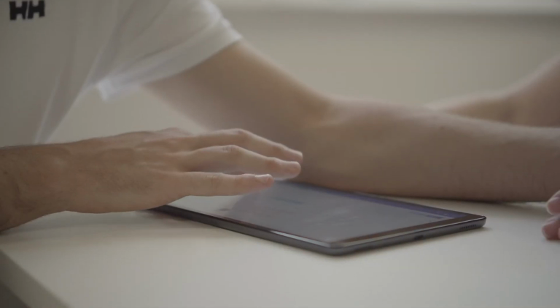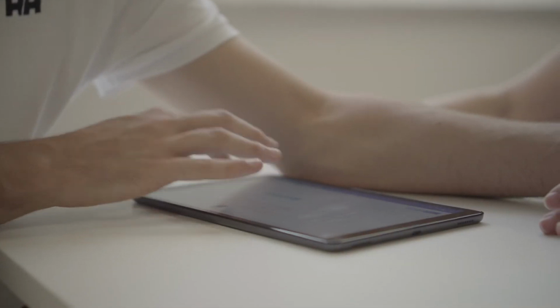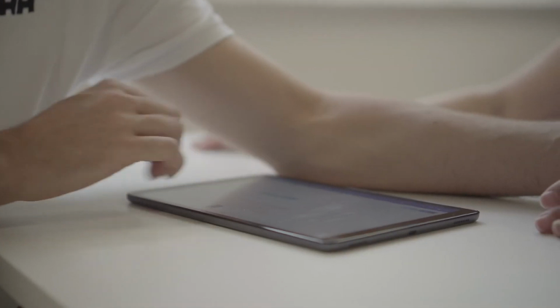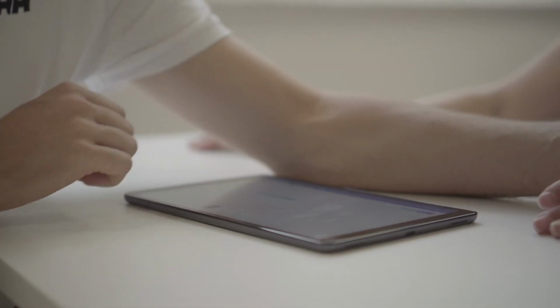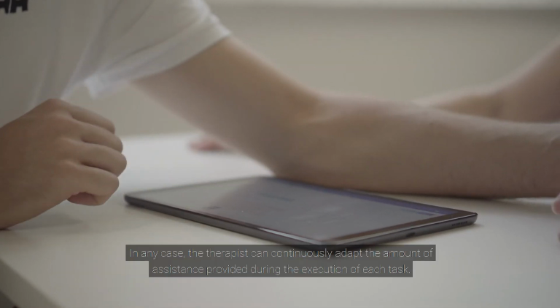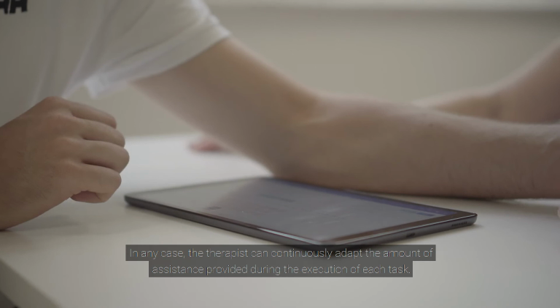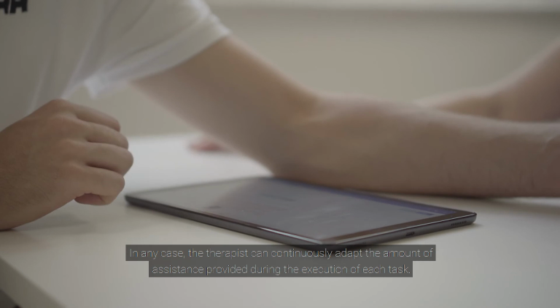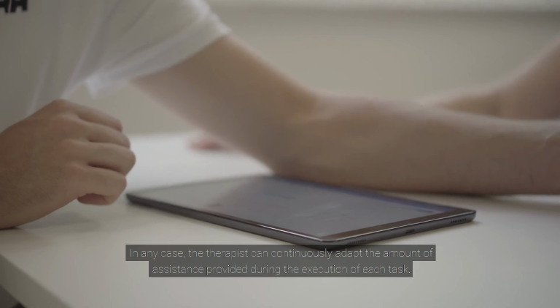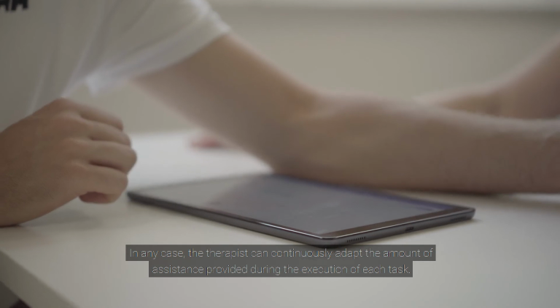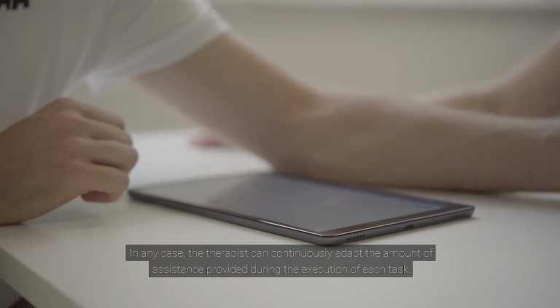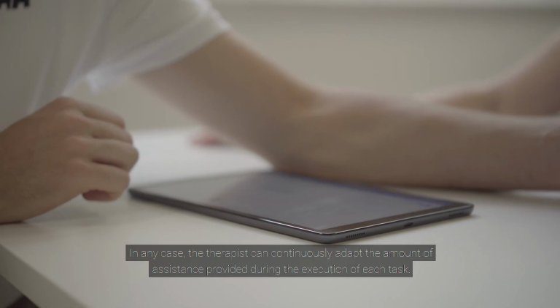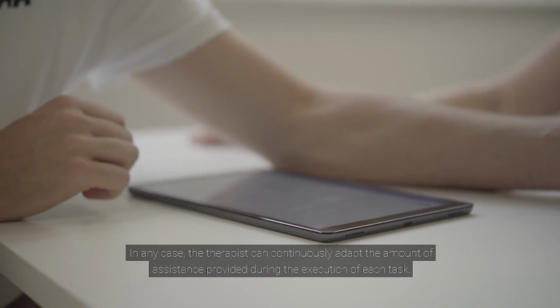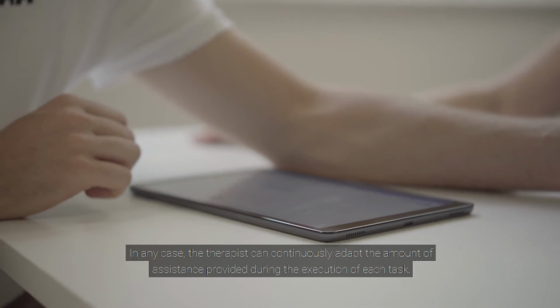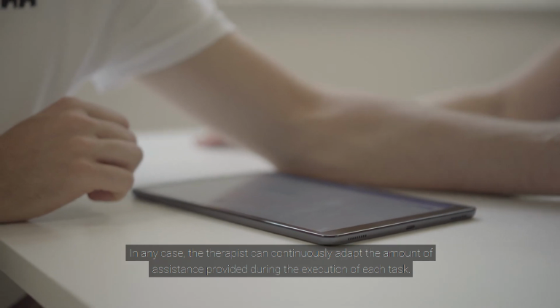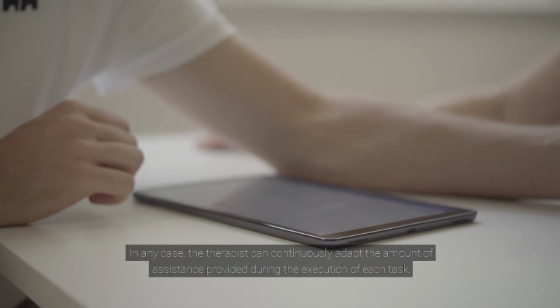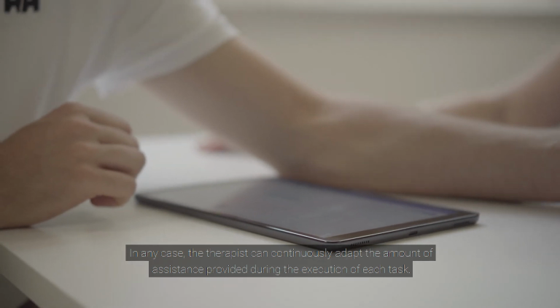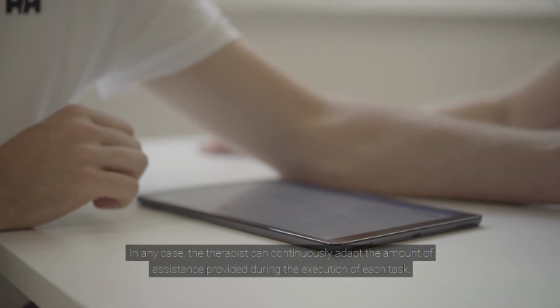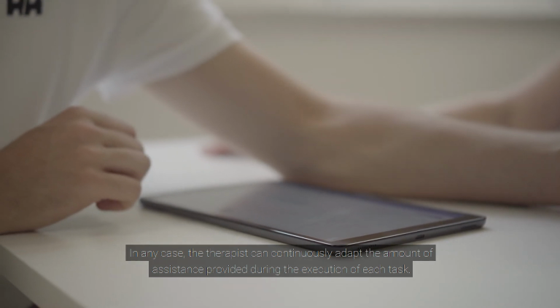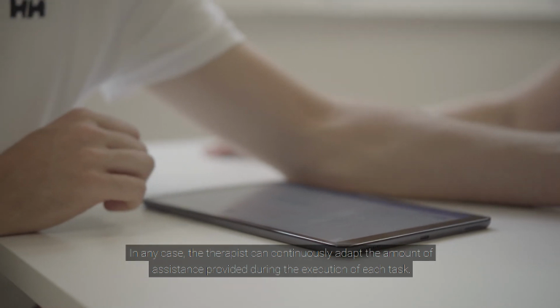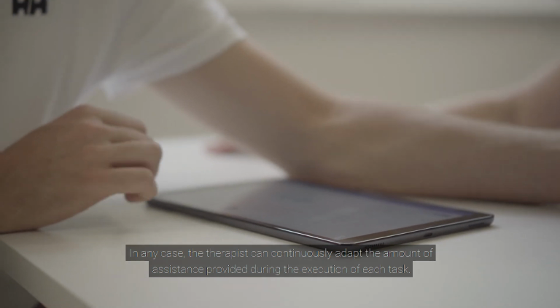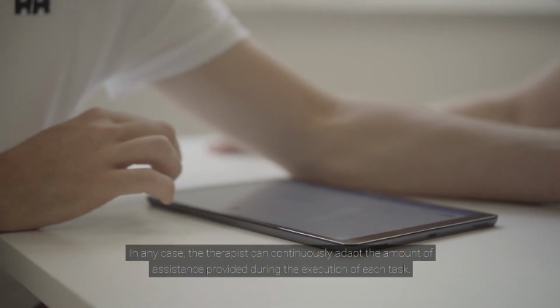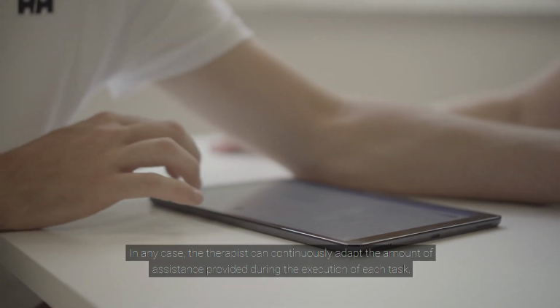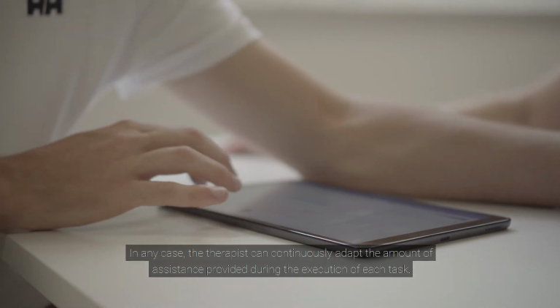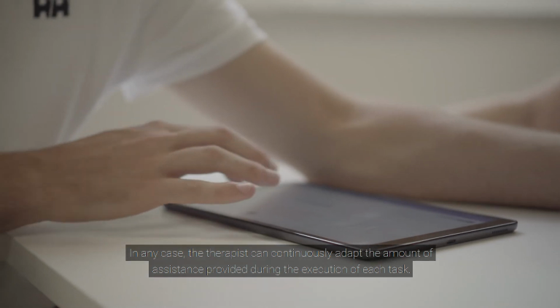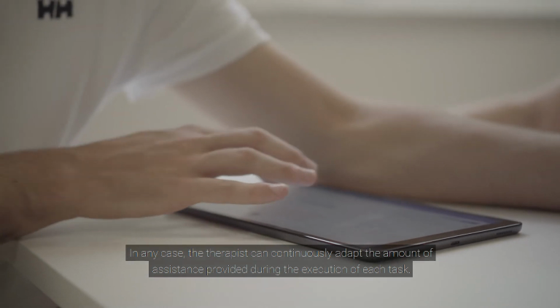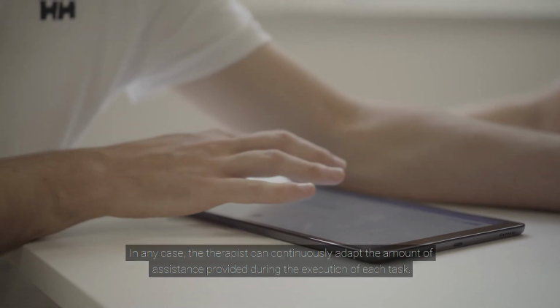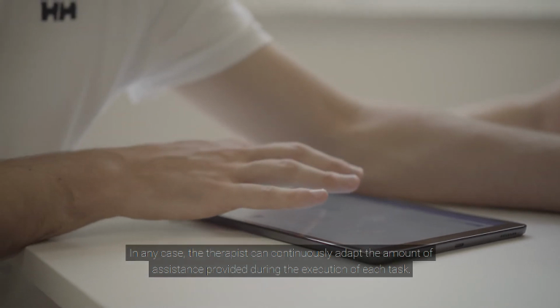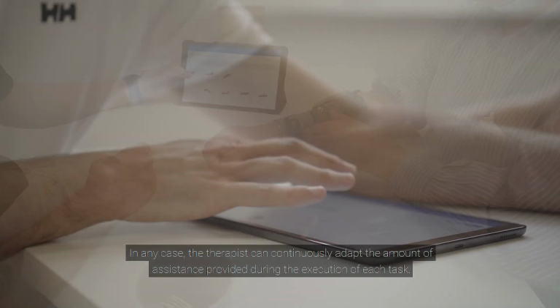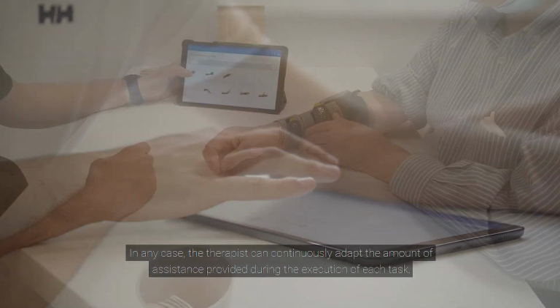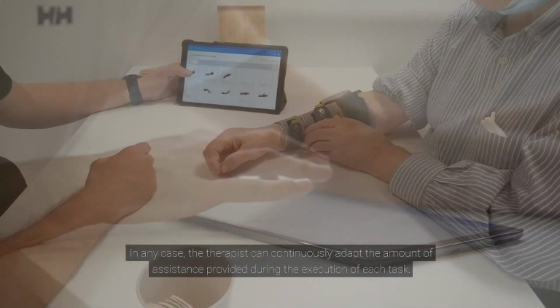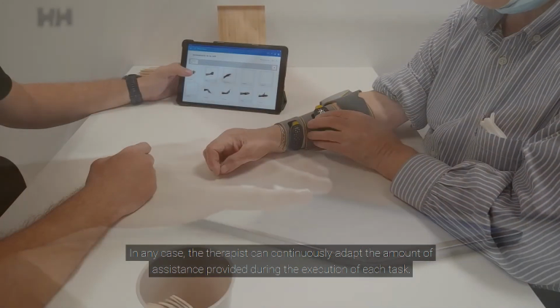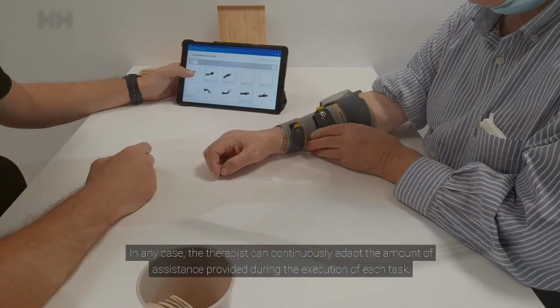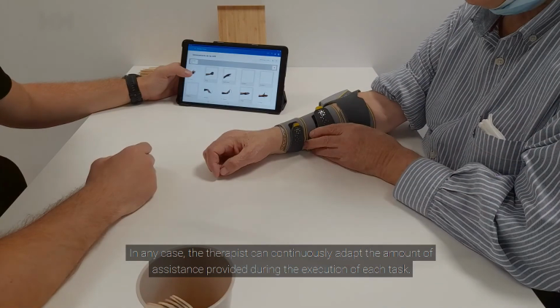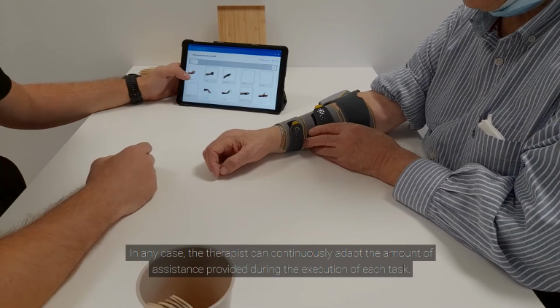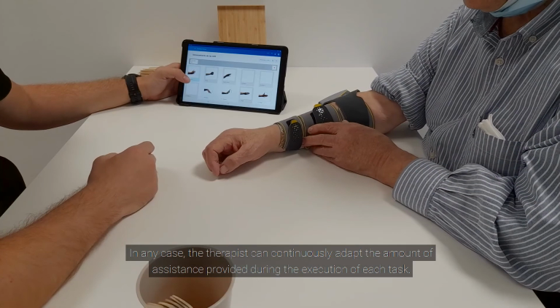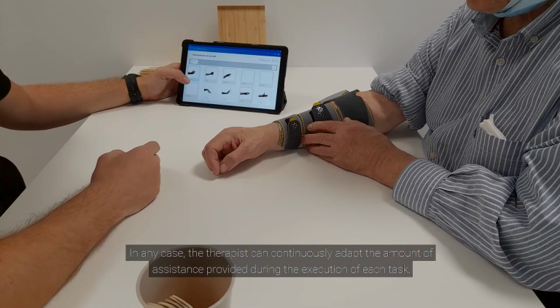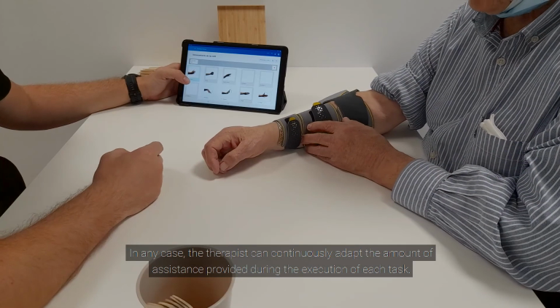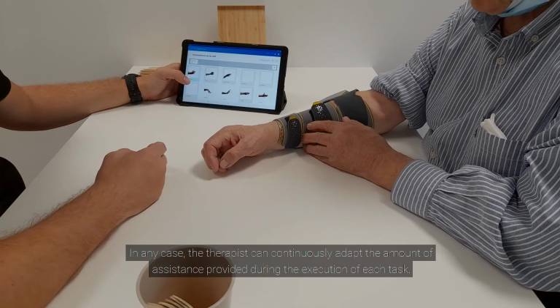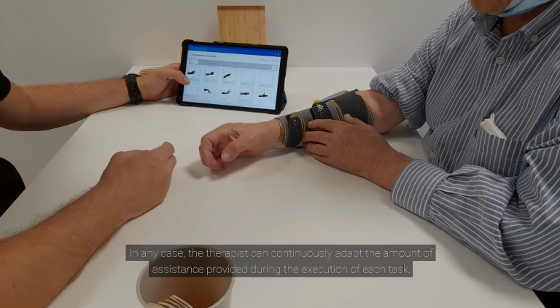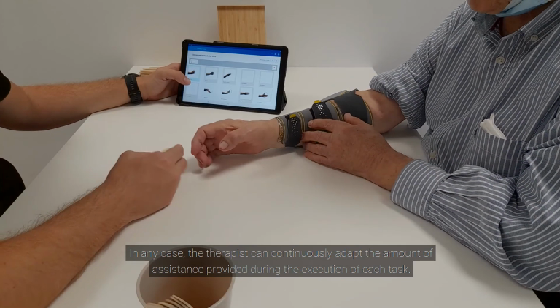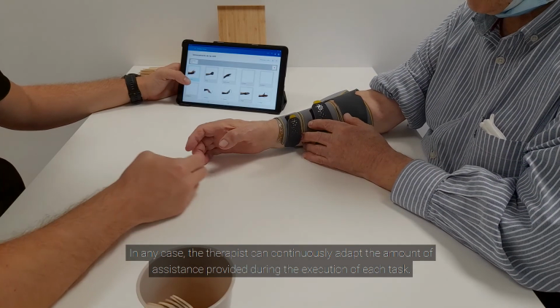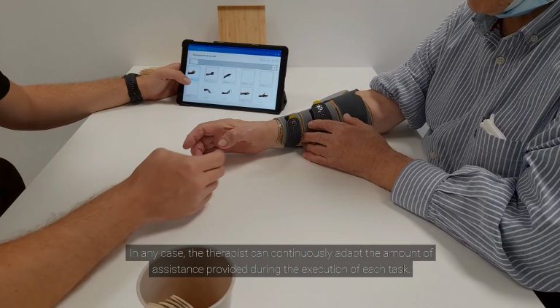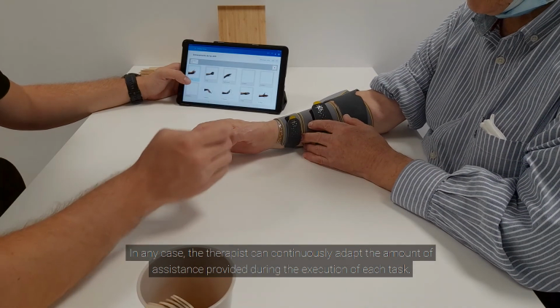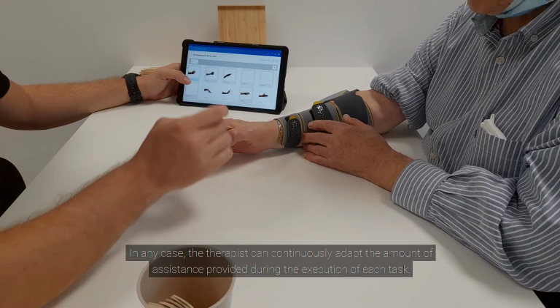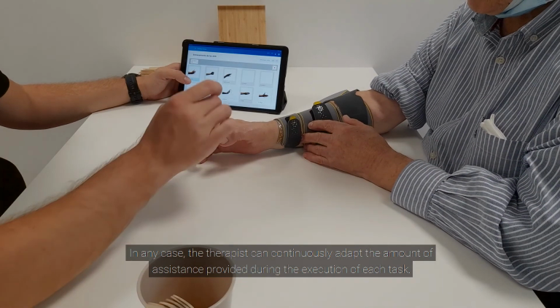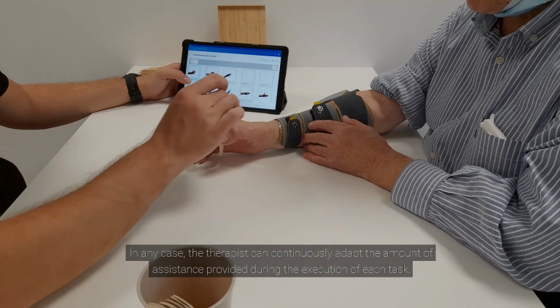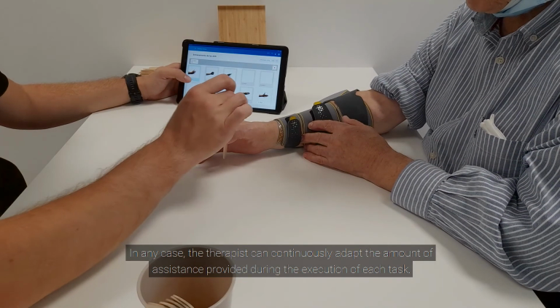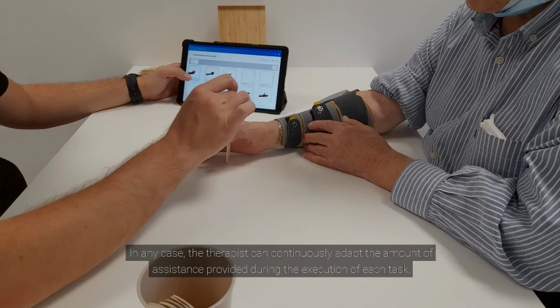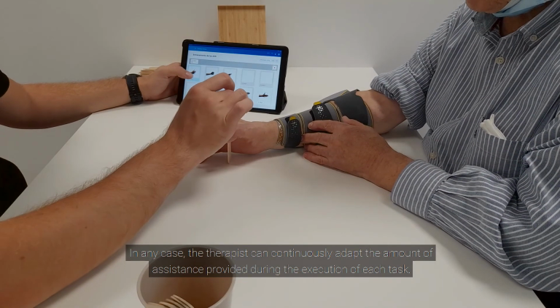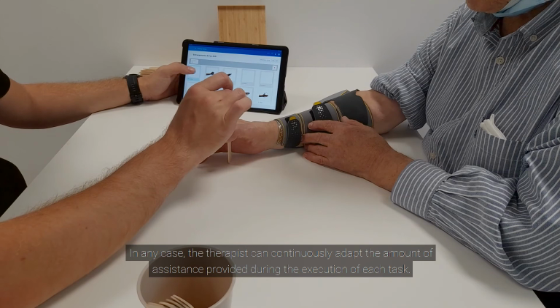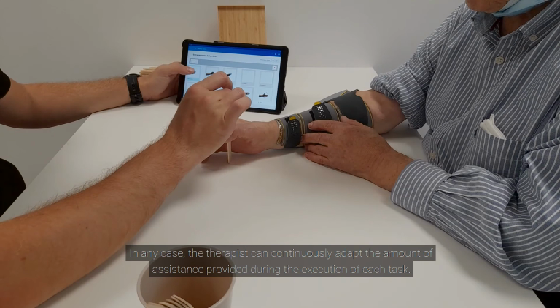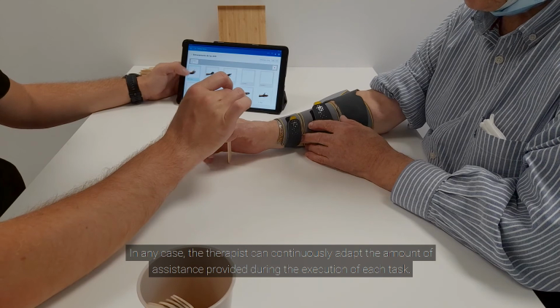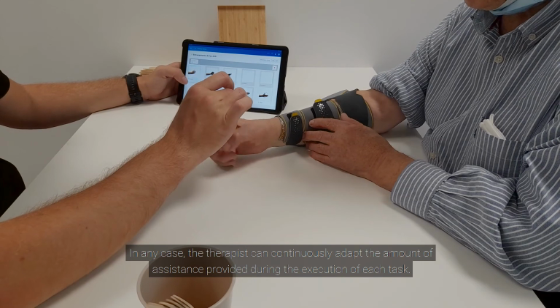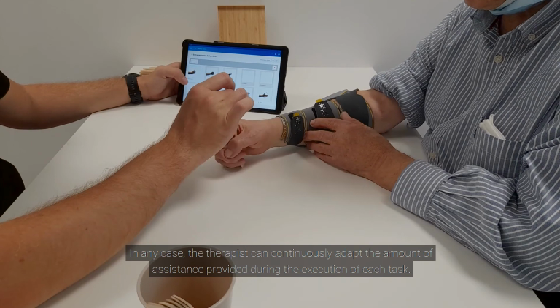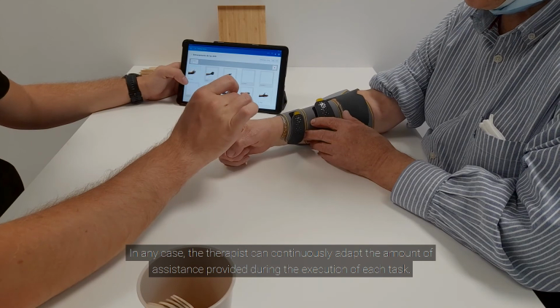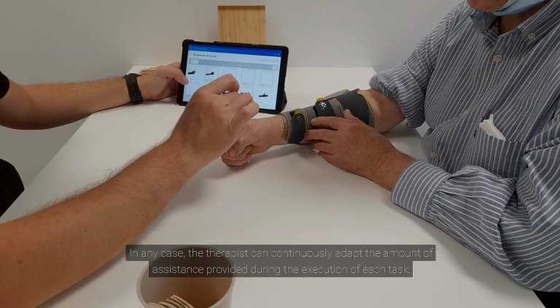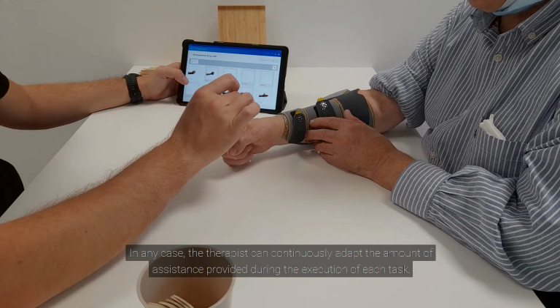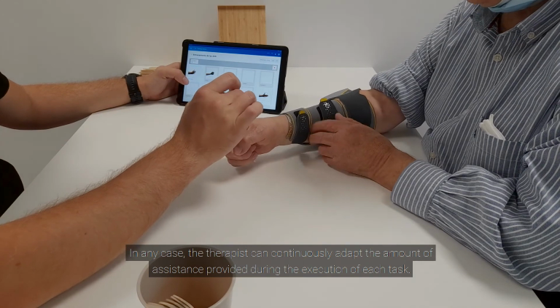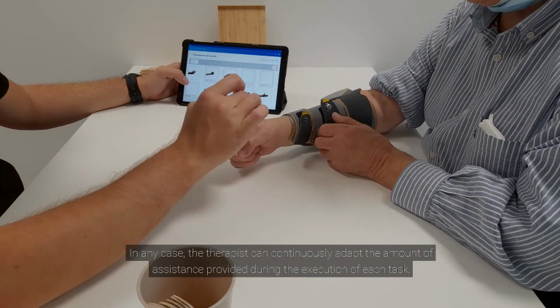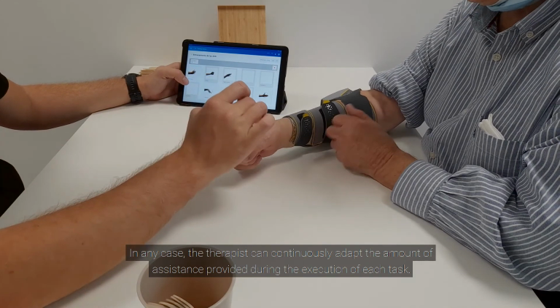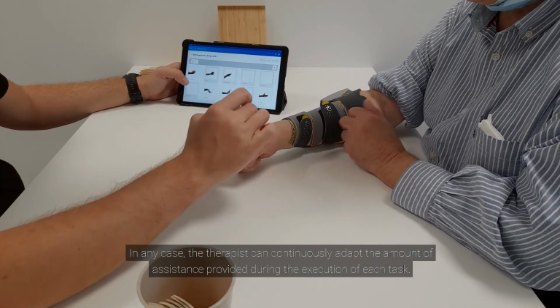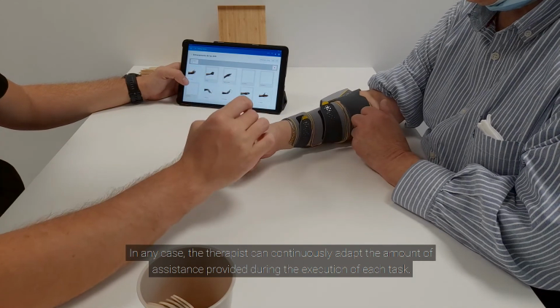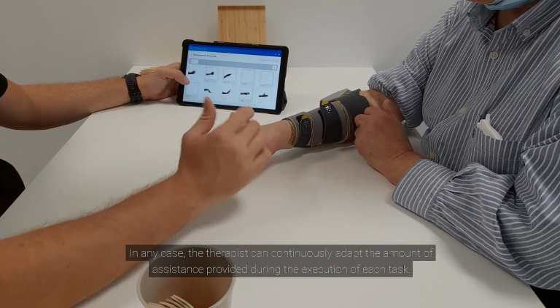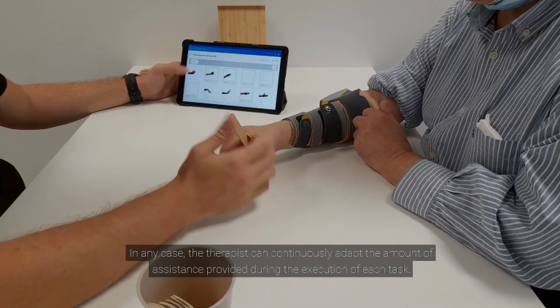In any case, the therapist can continuously adapt the amount of assistance provided during the execution of each task.